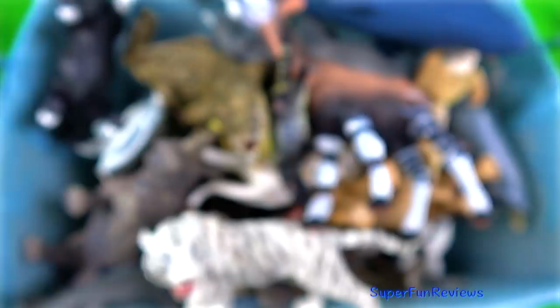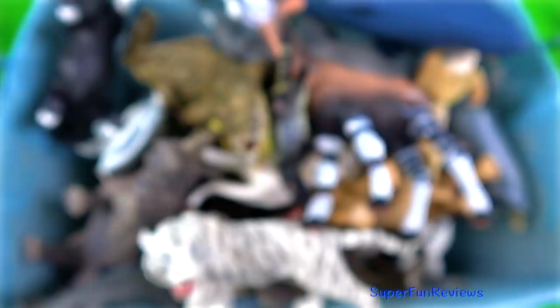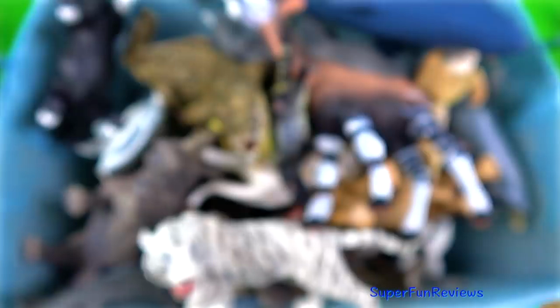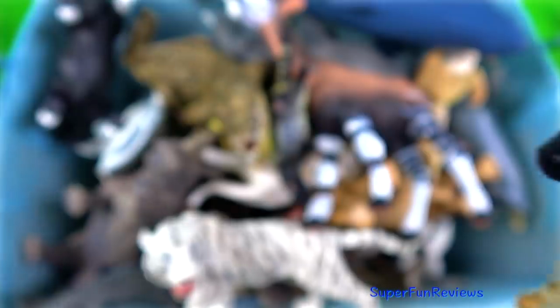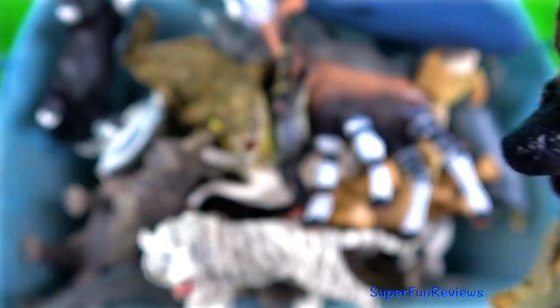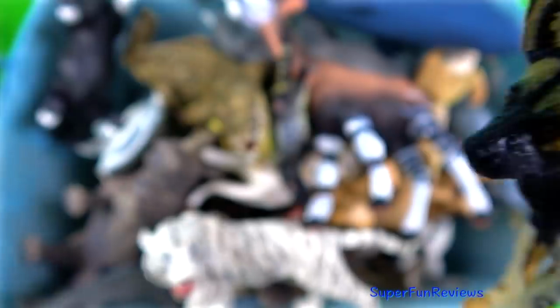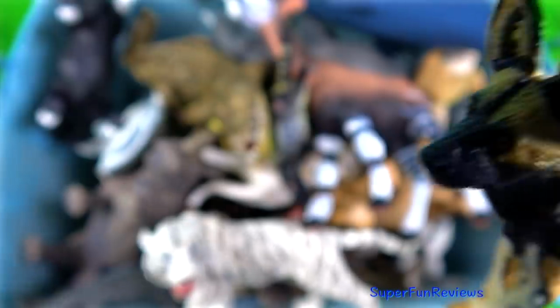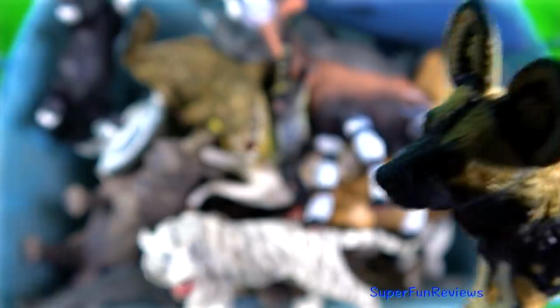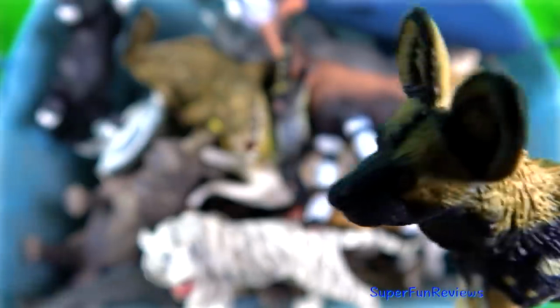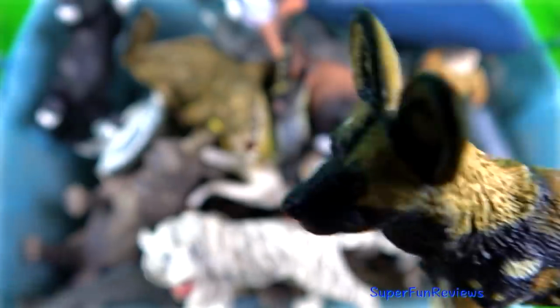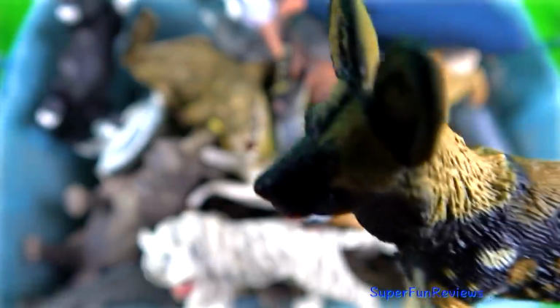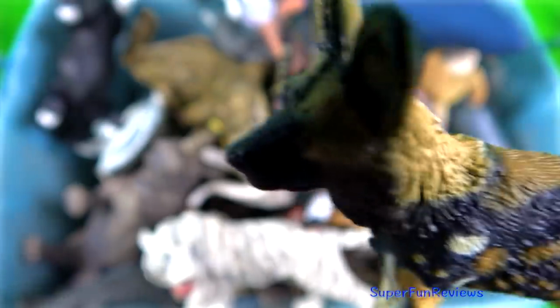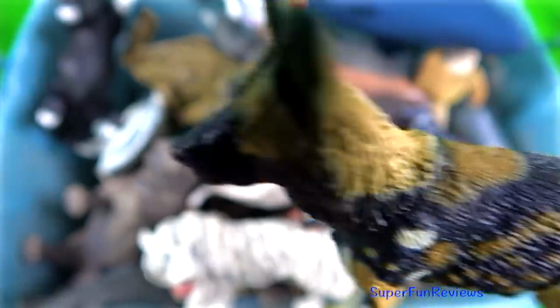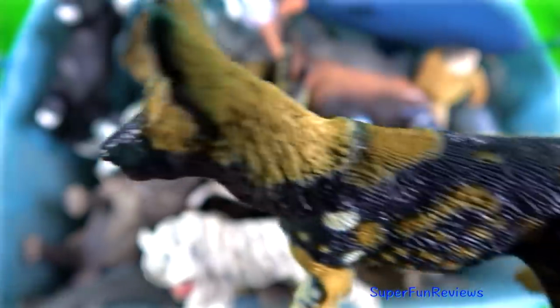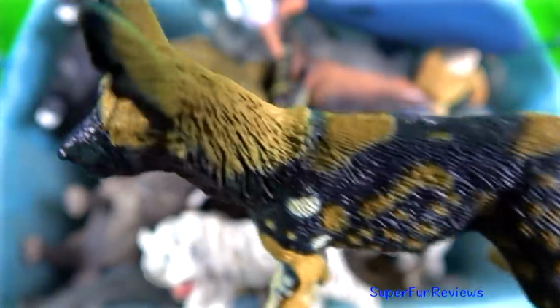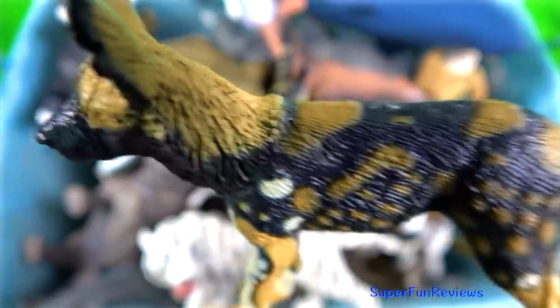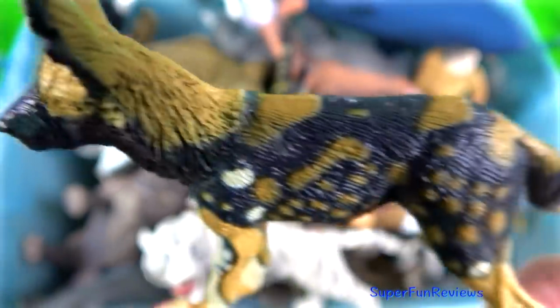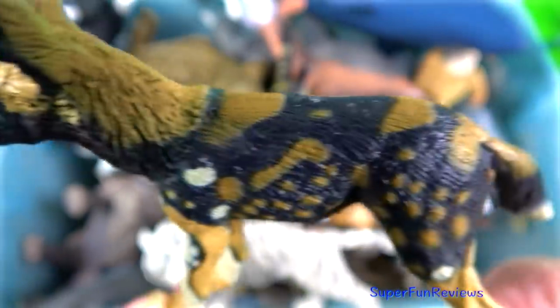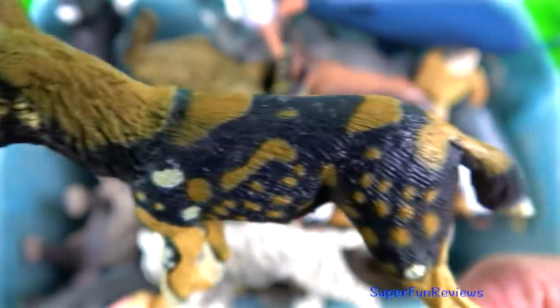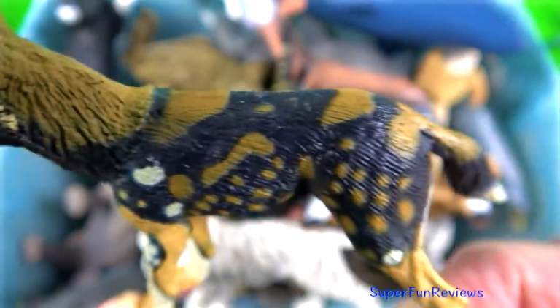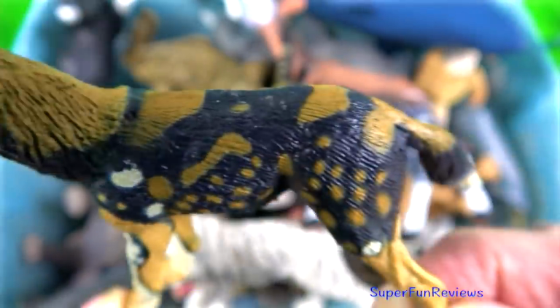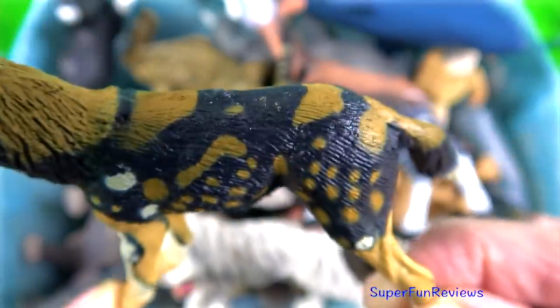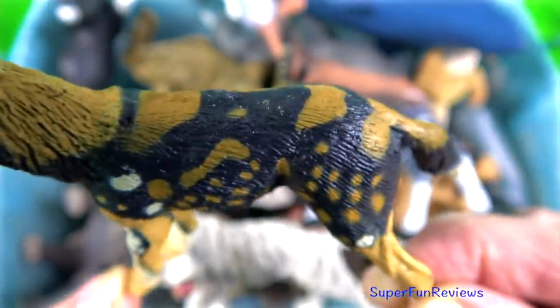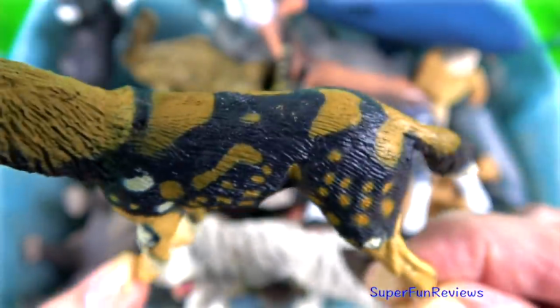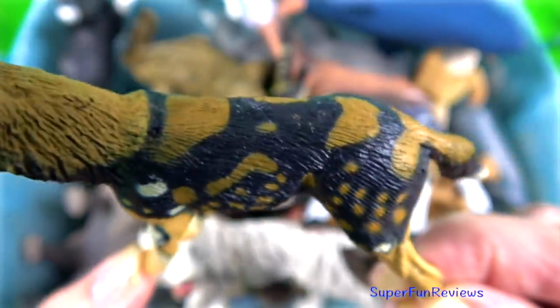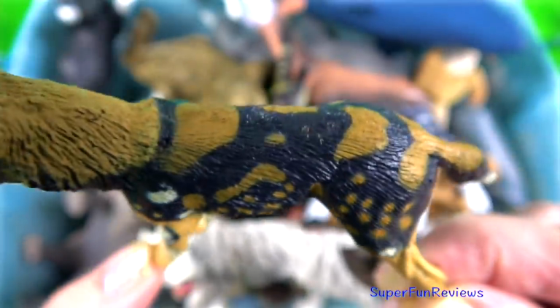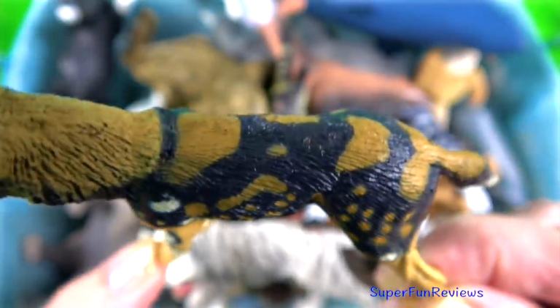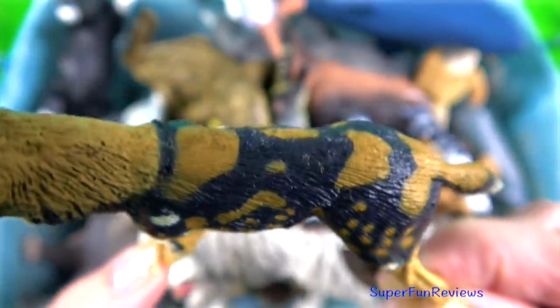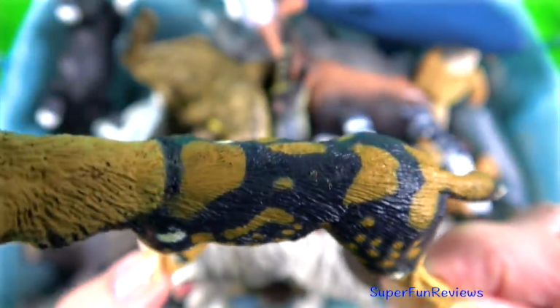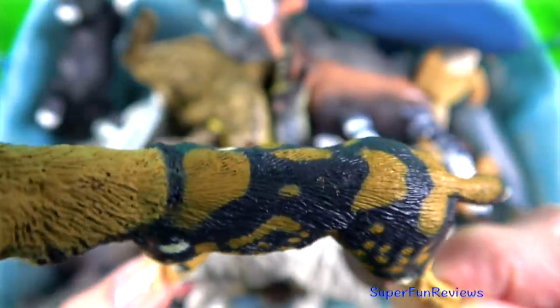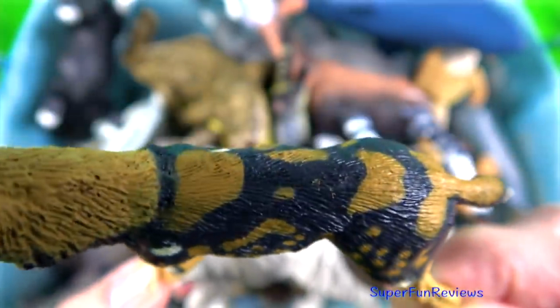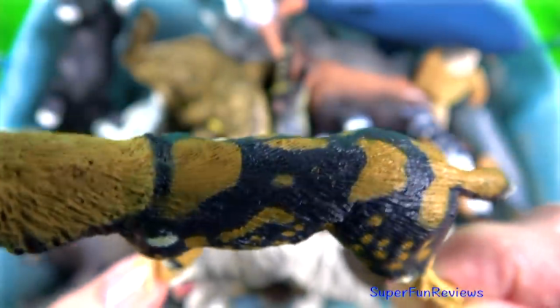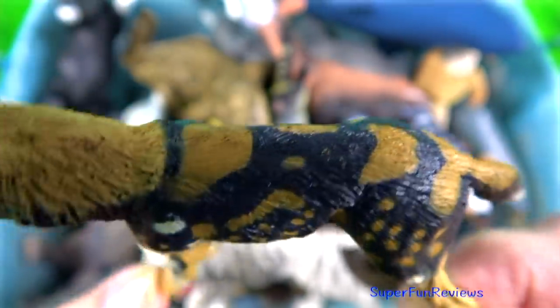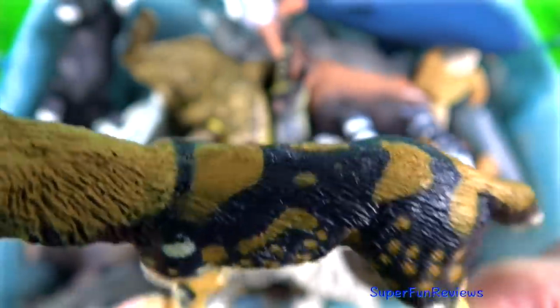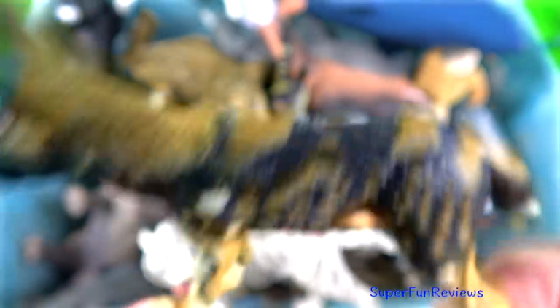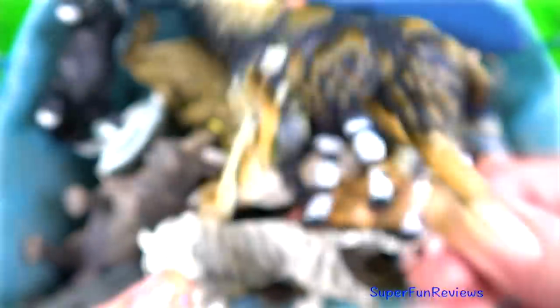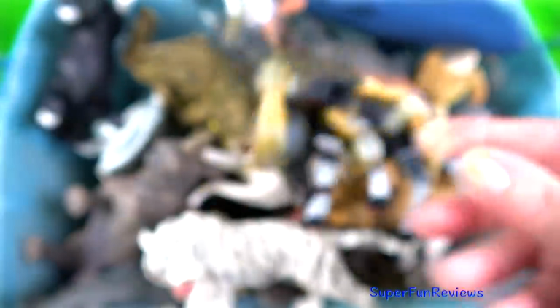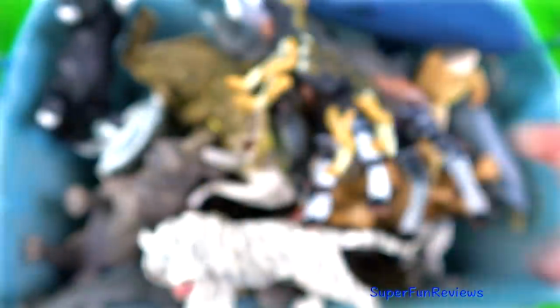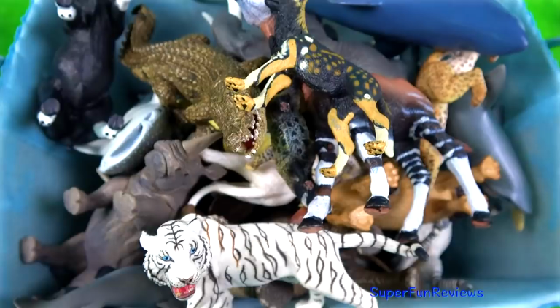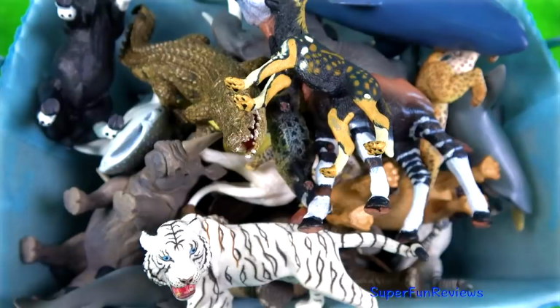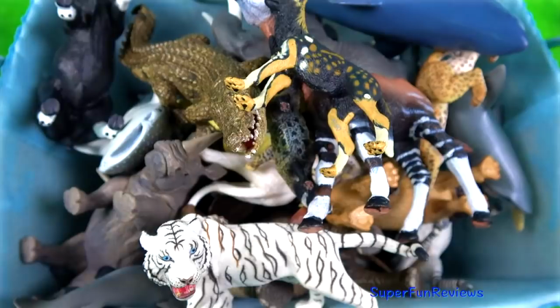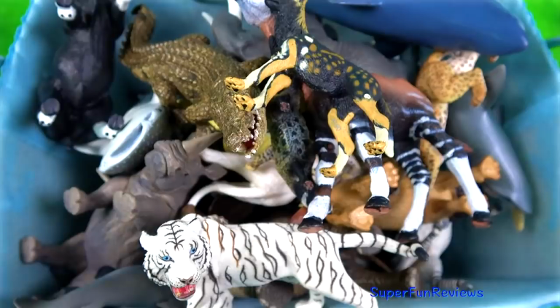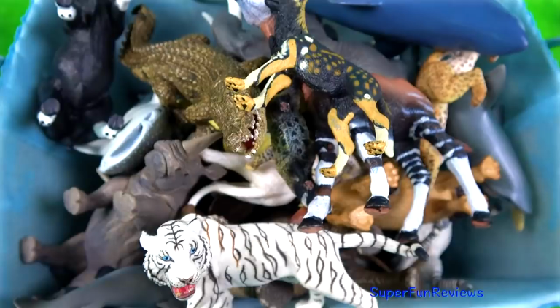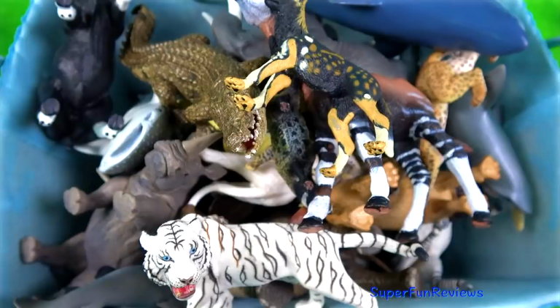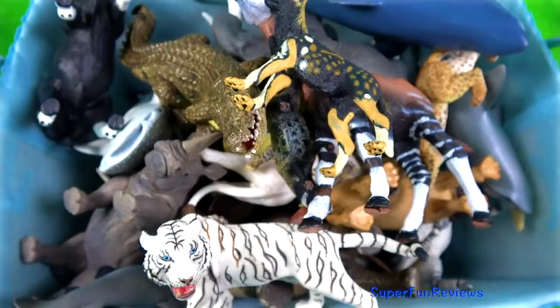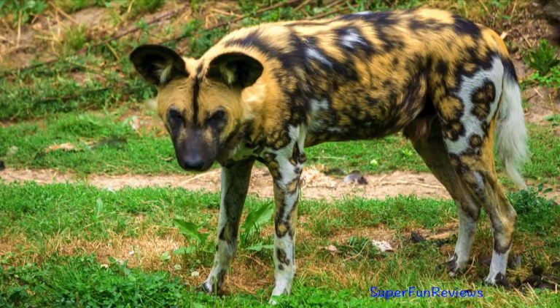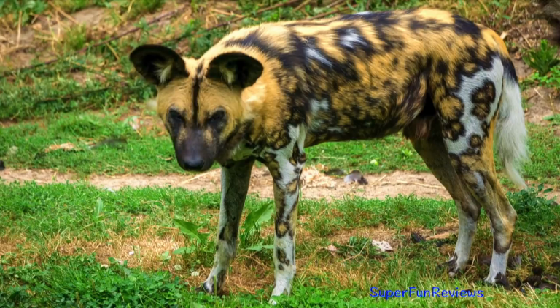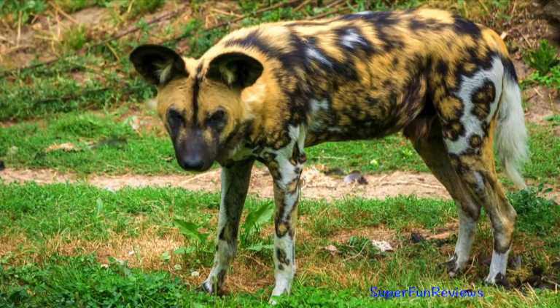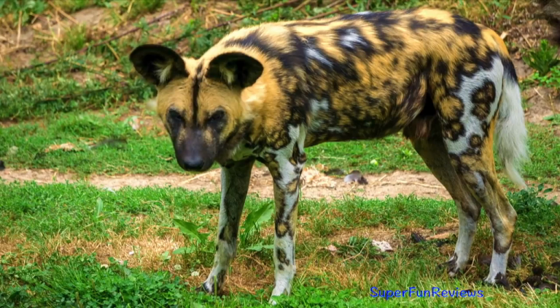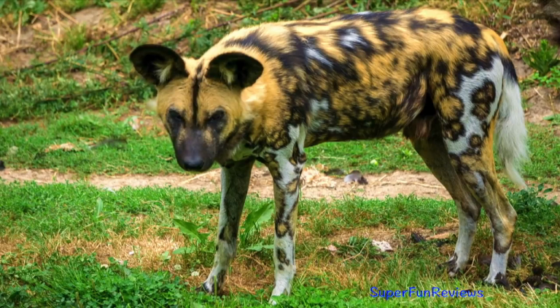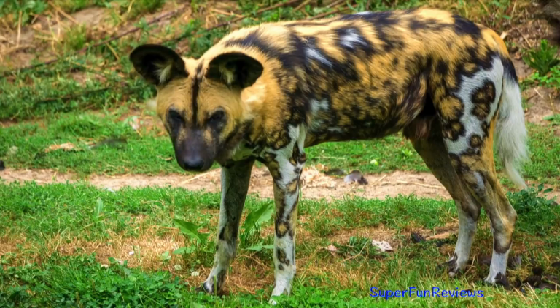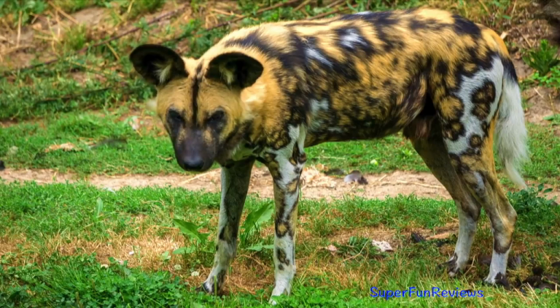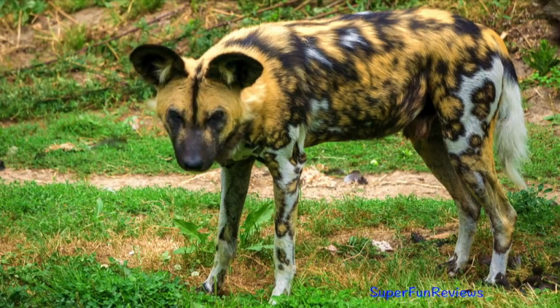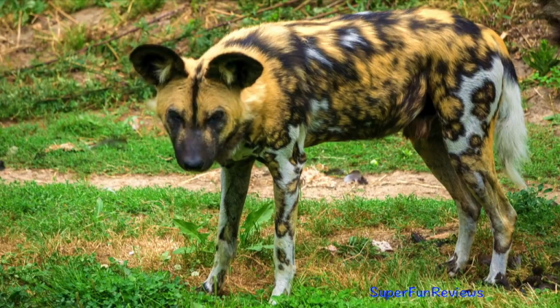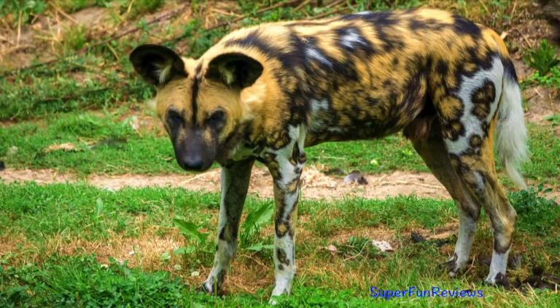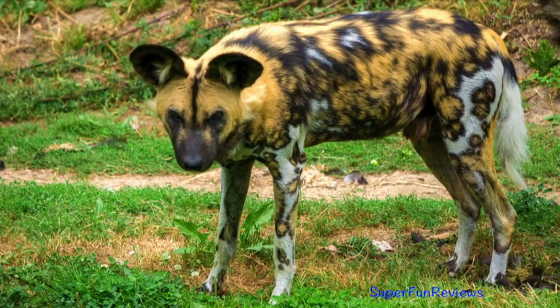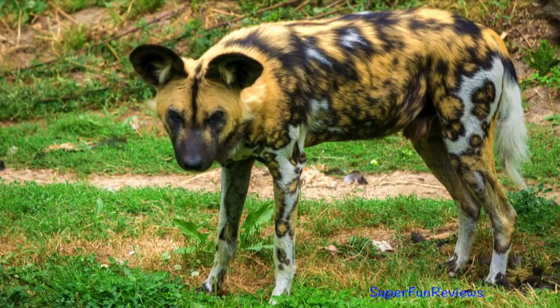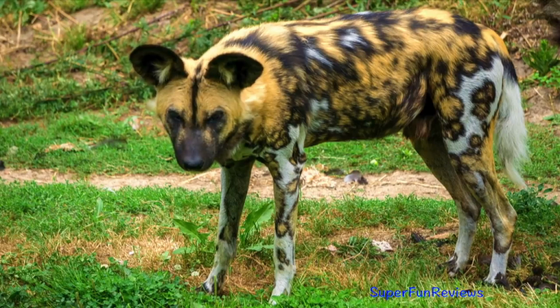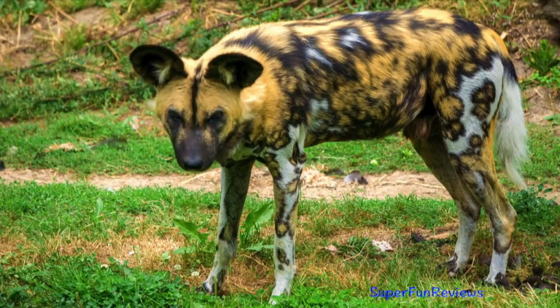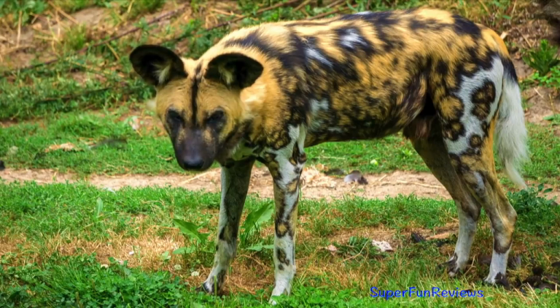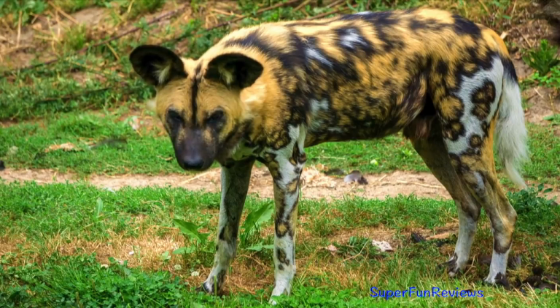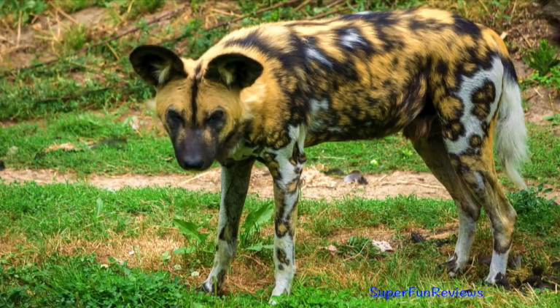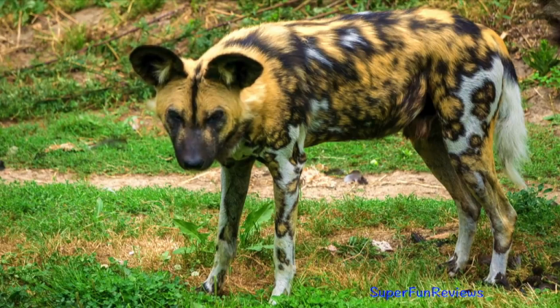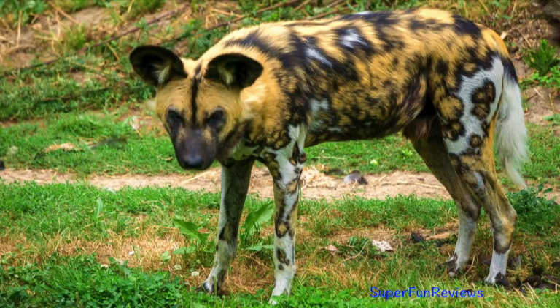The African wild dog. Differs from other dogs by only having four toes on each foot.